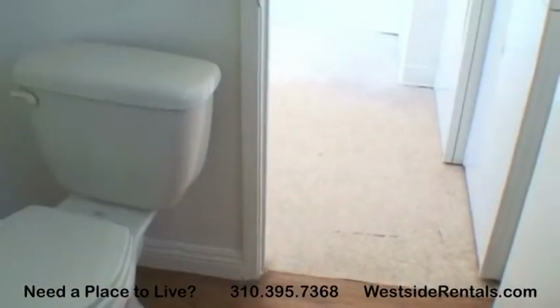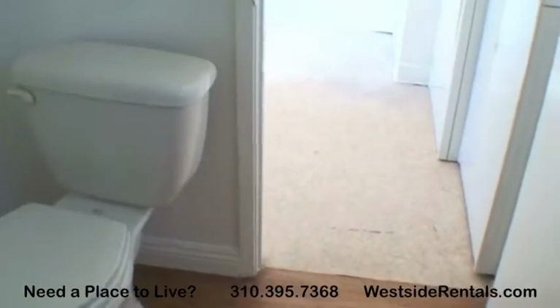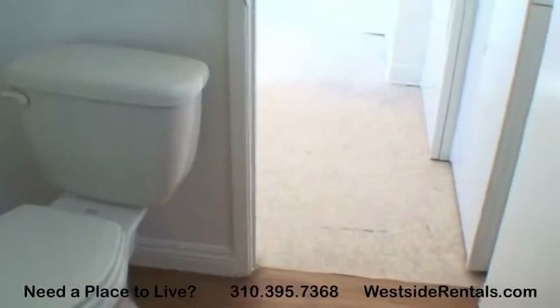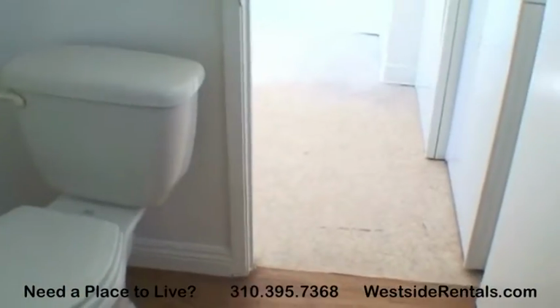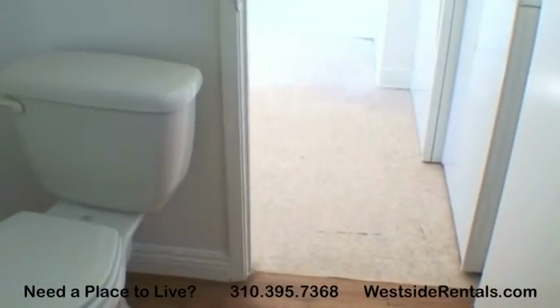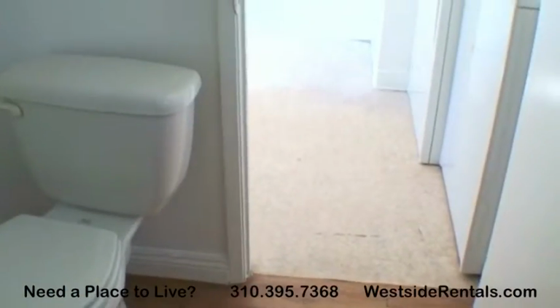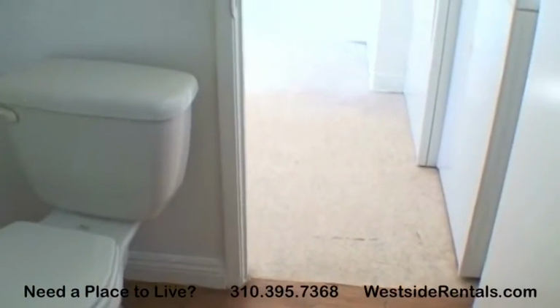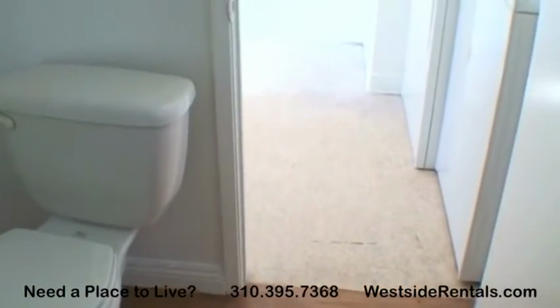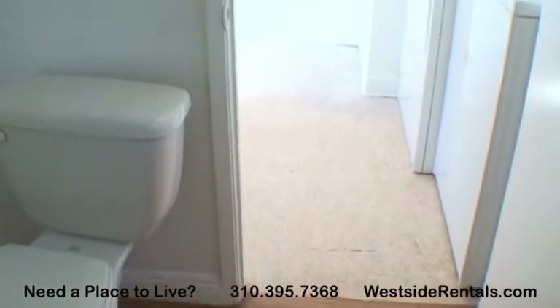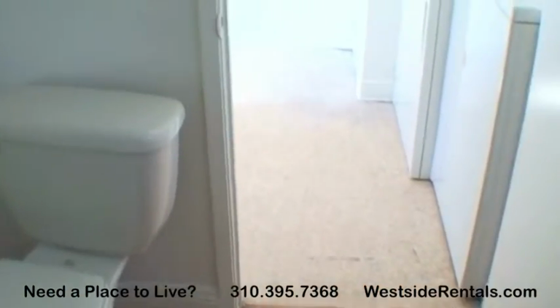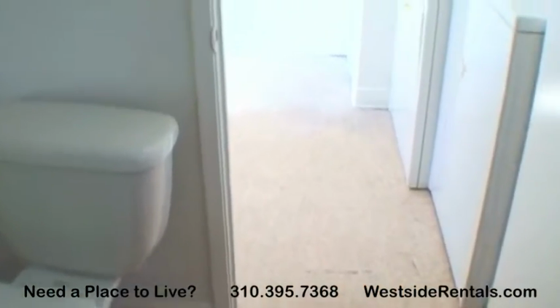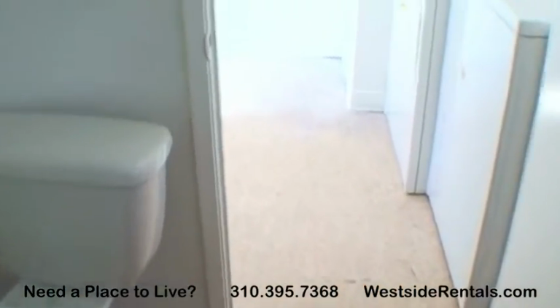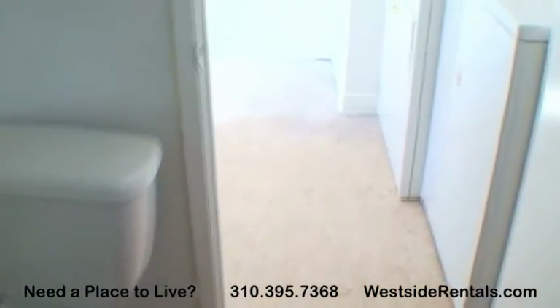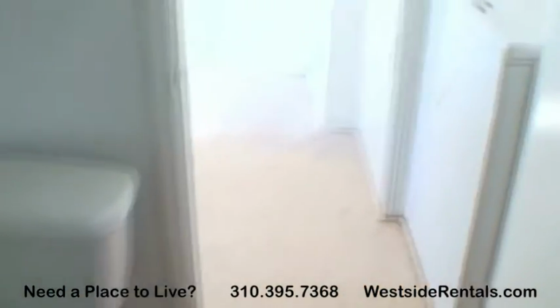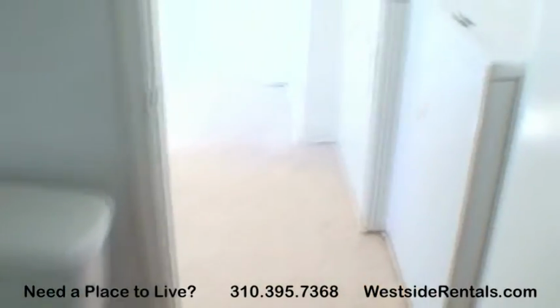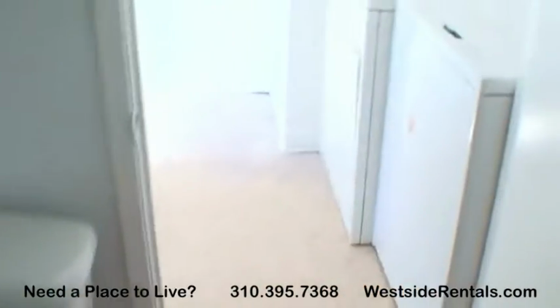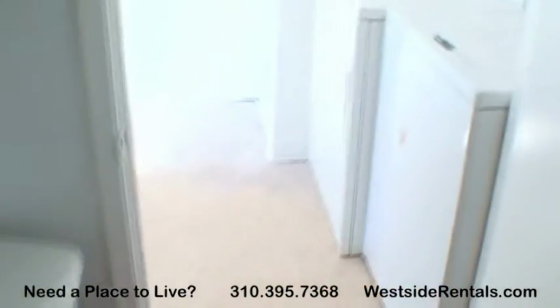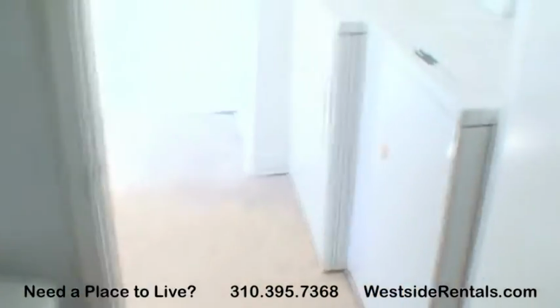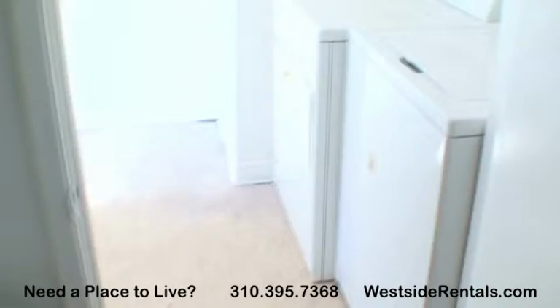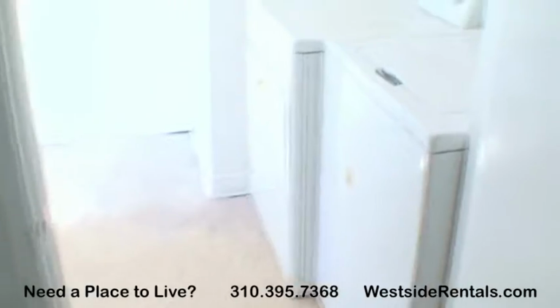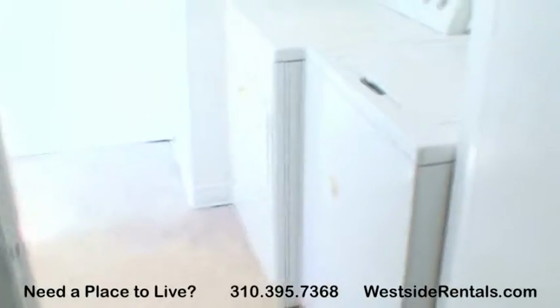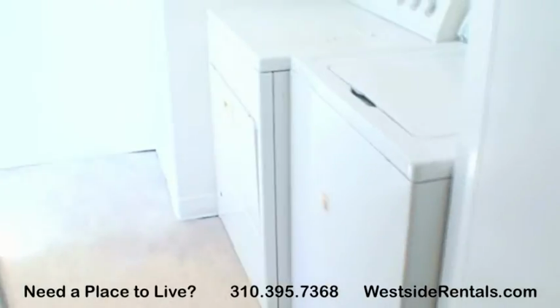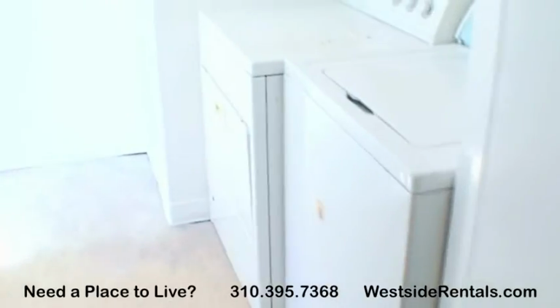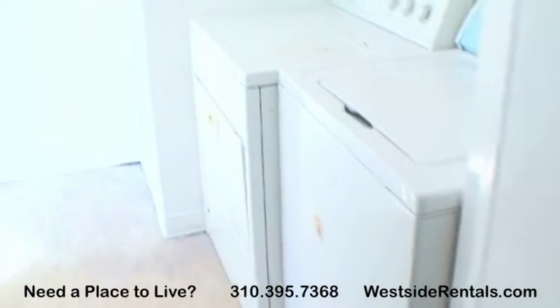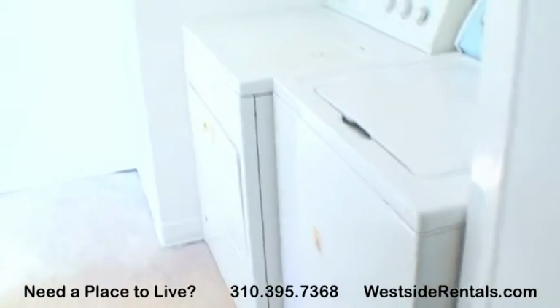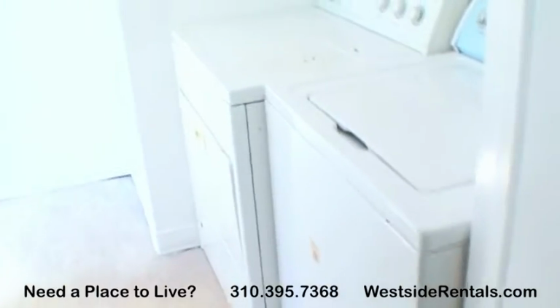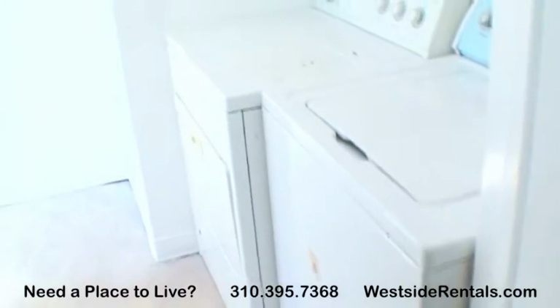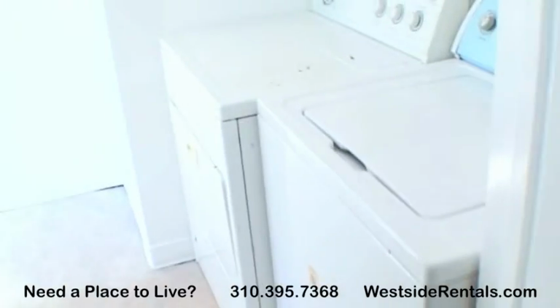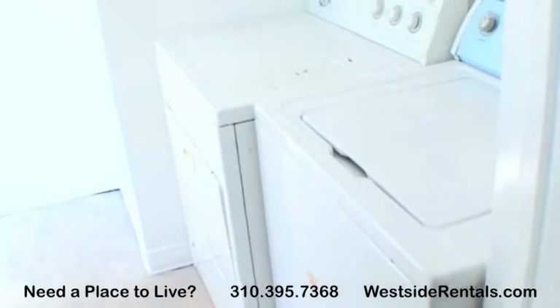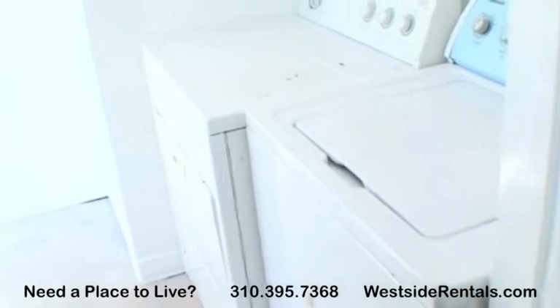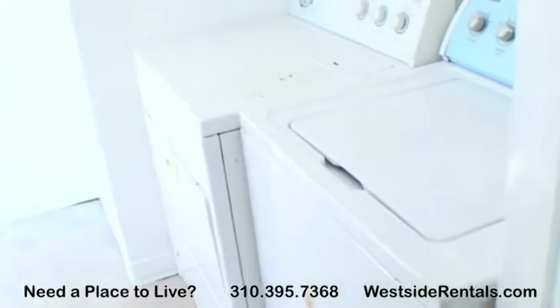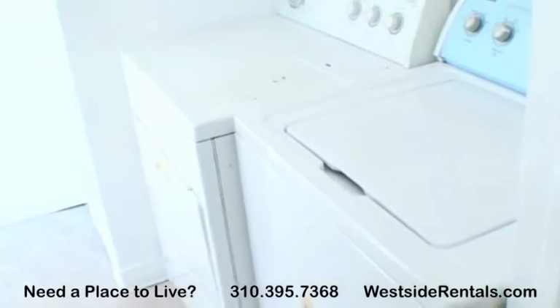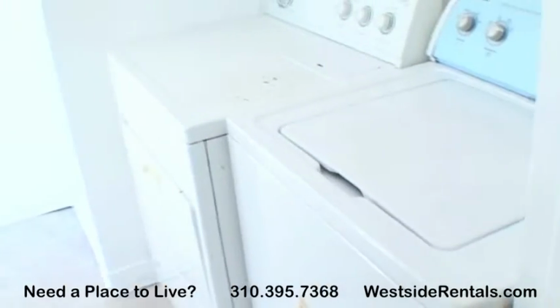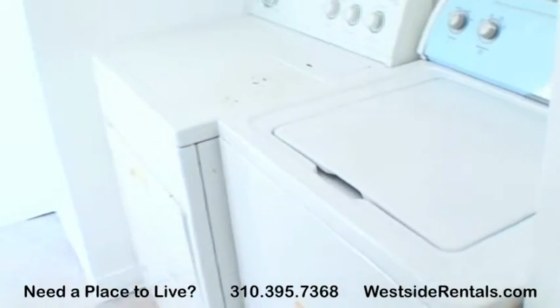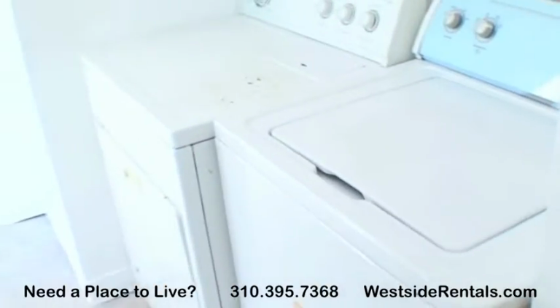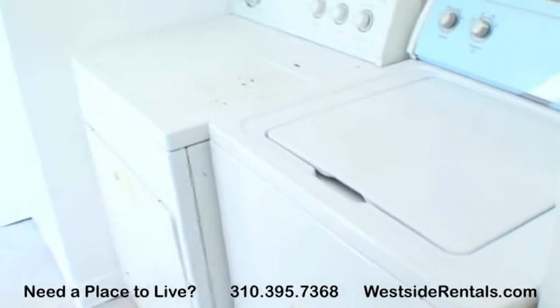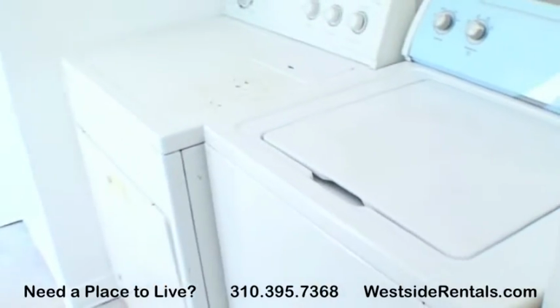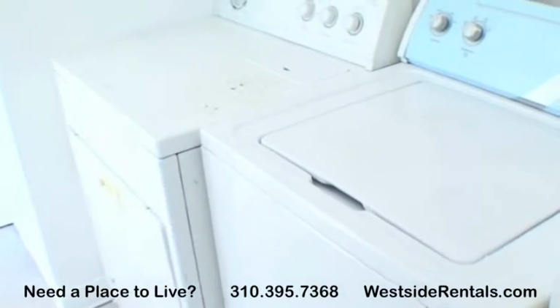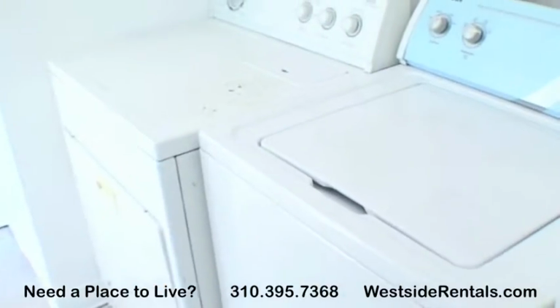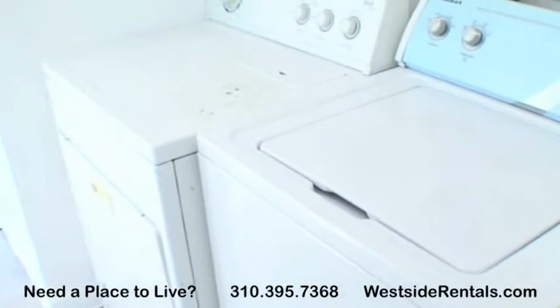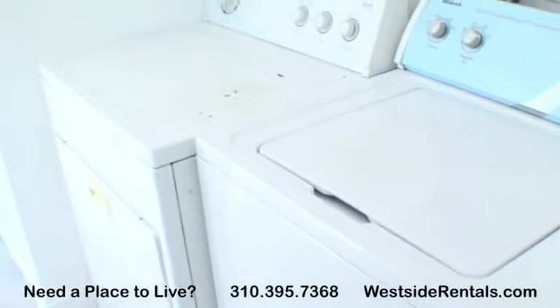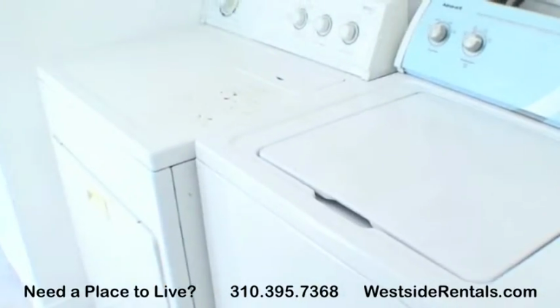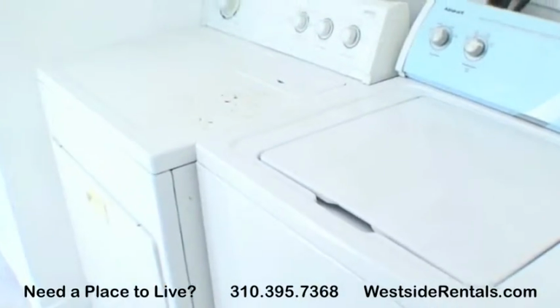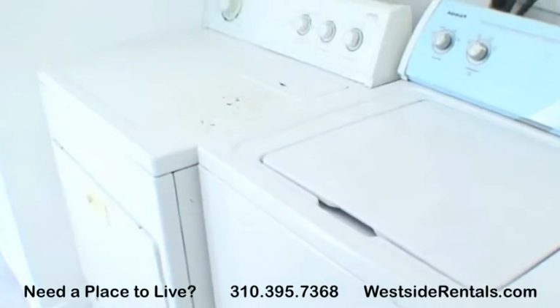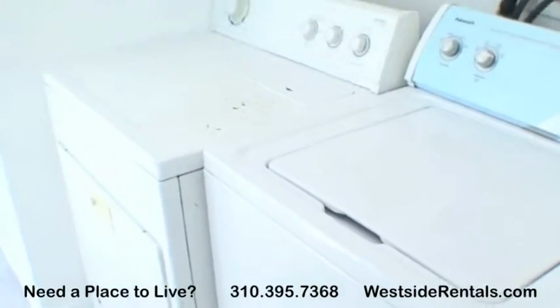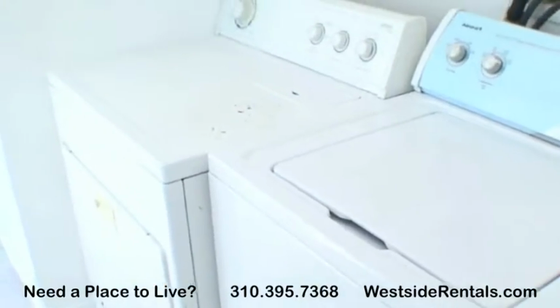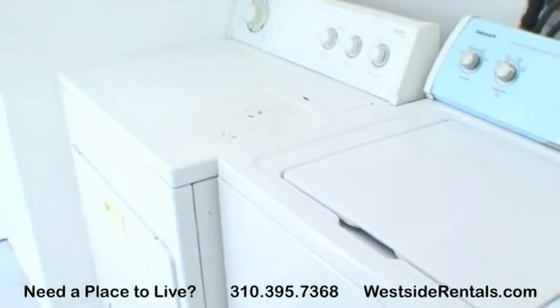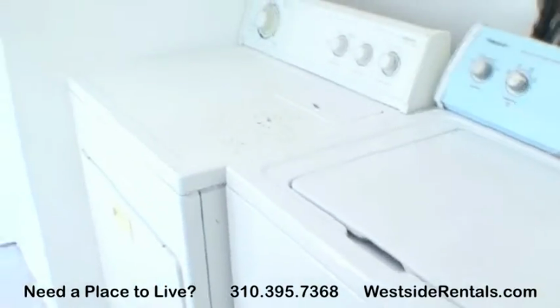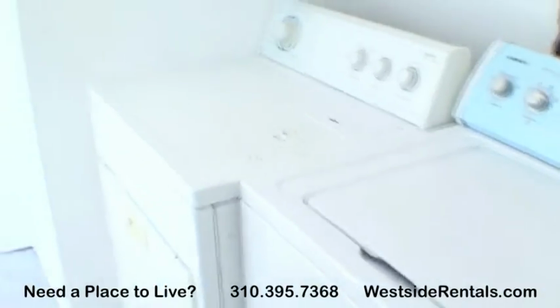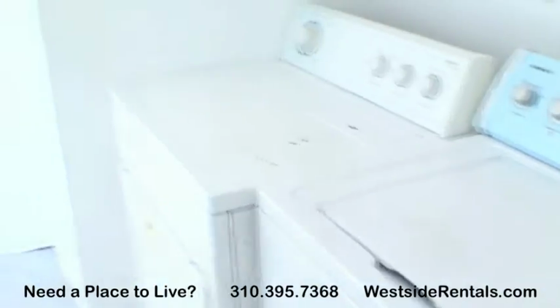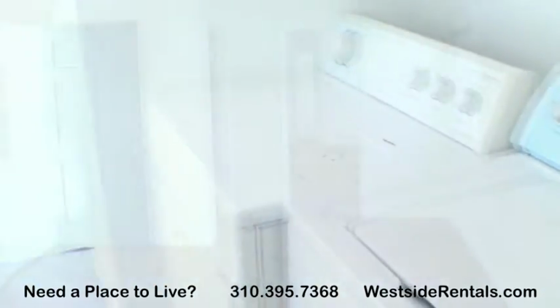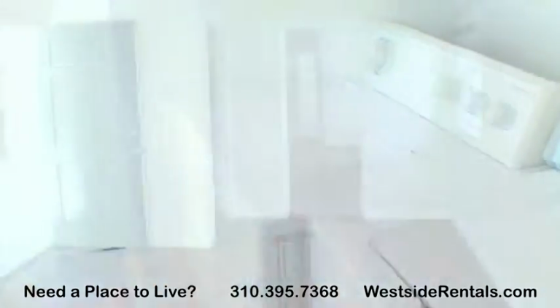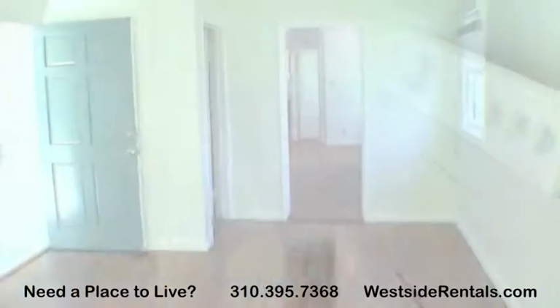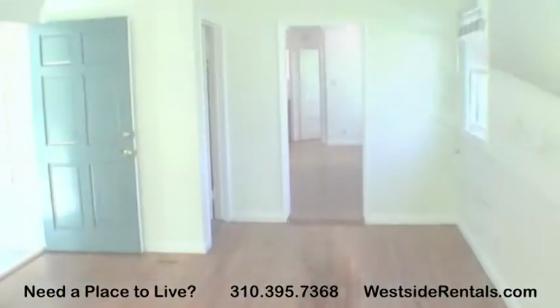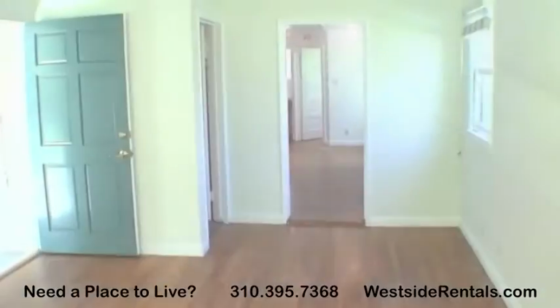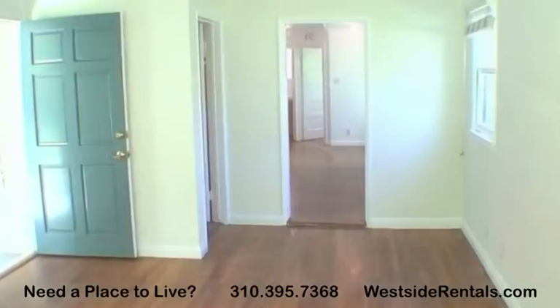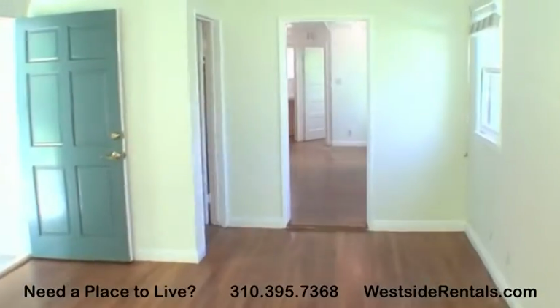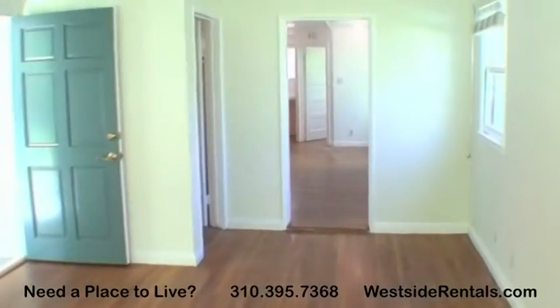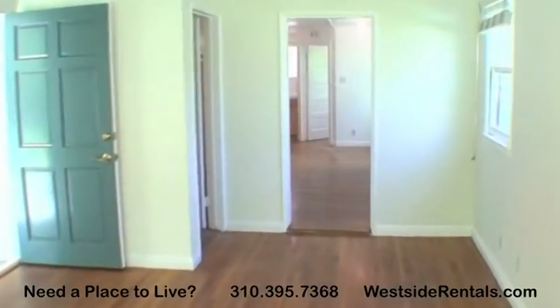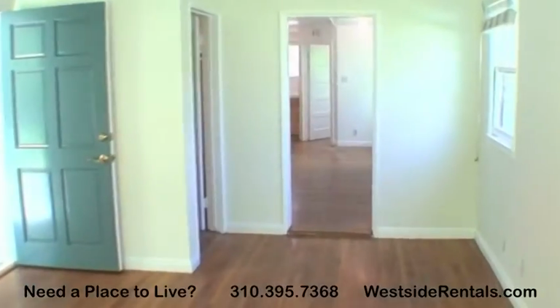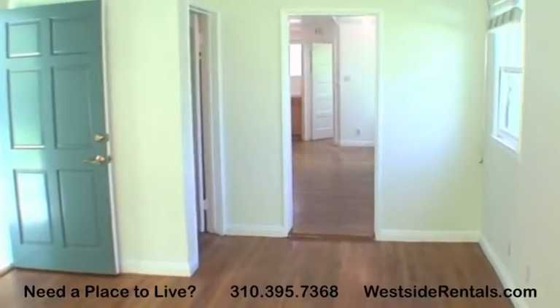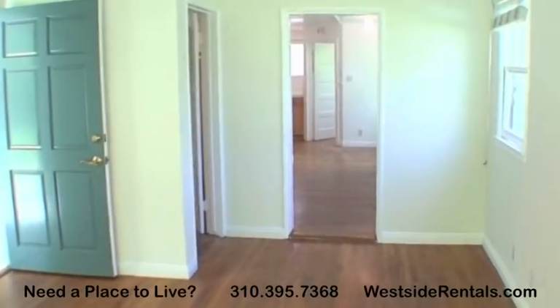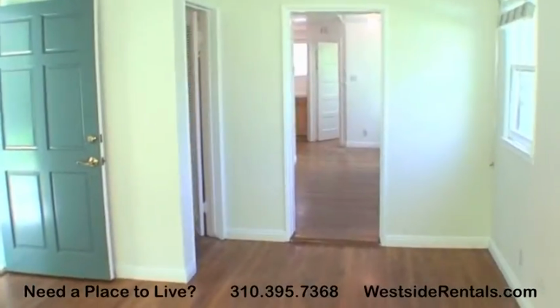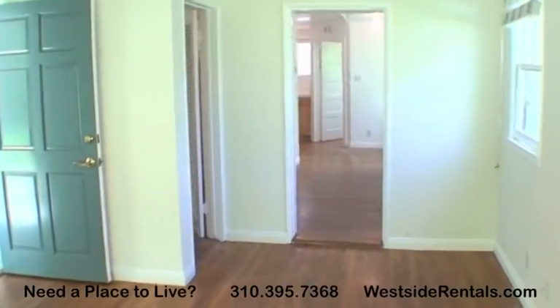Adjacent to the kitchen is a half bathroom. Laundry room has a private entrance and comes with a washer and dryer.